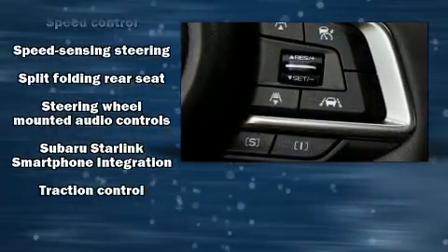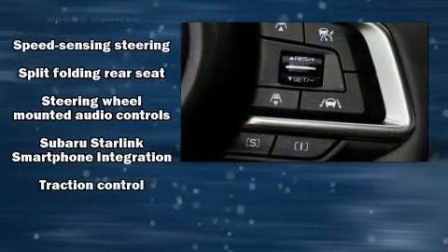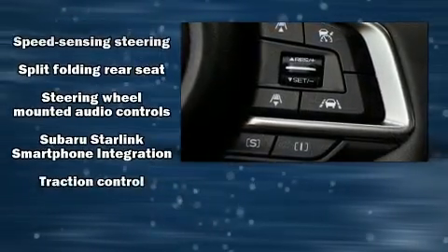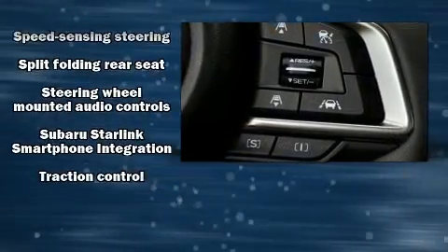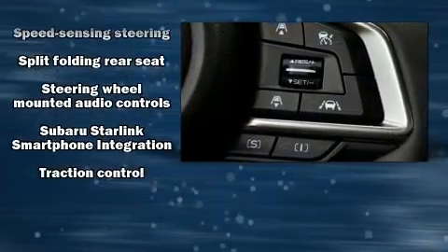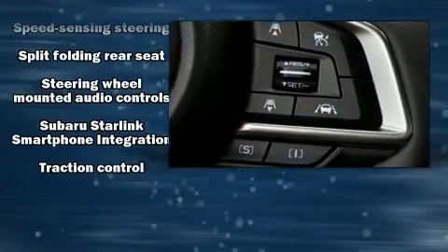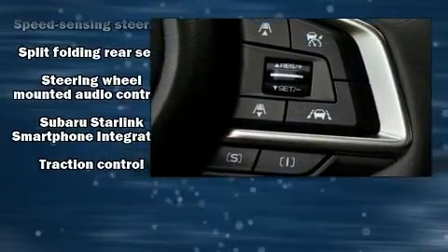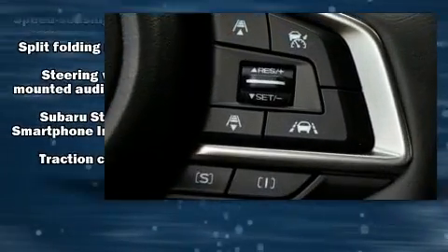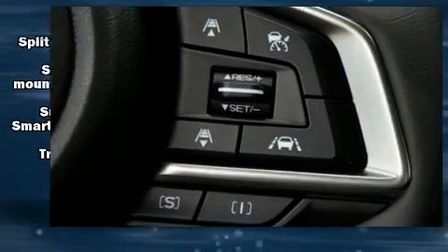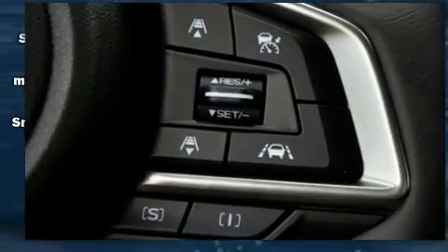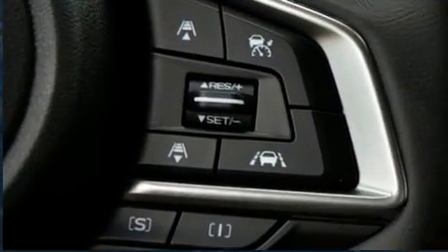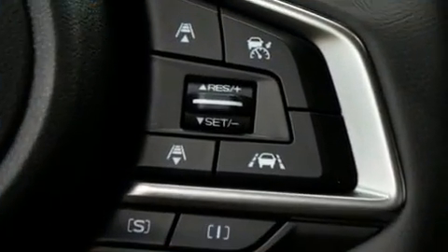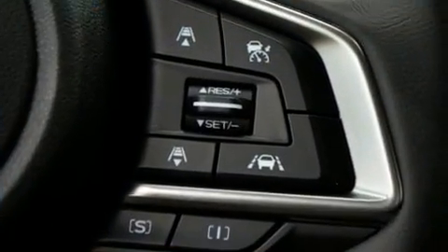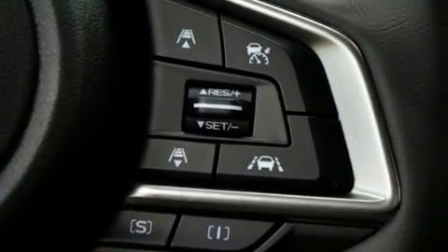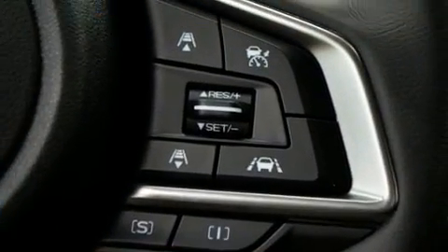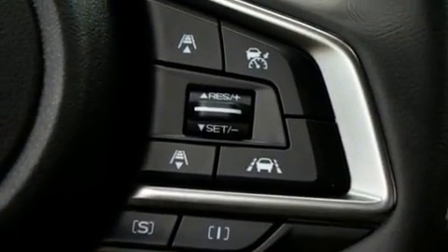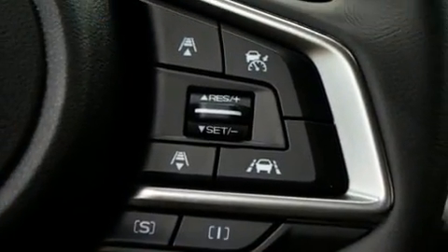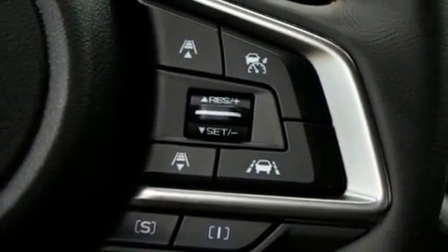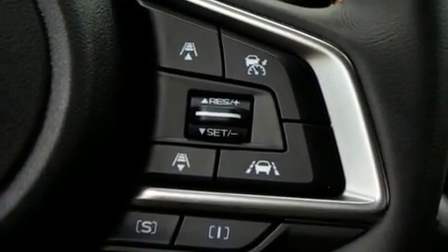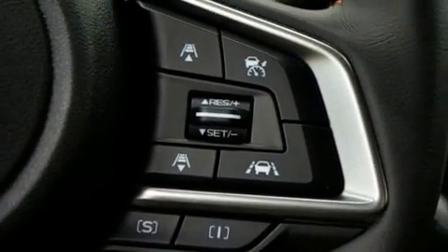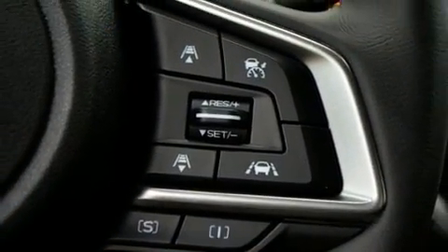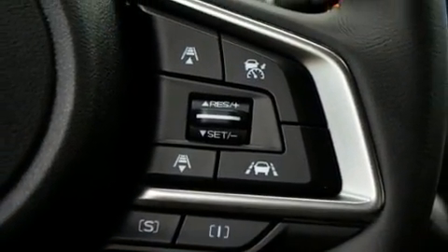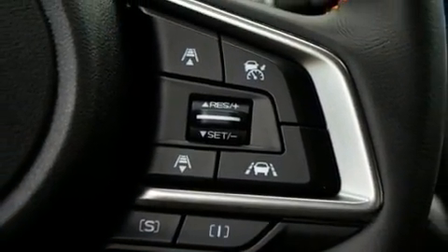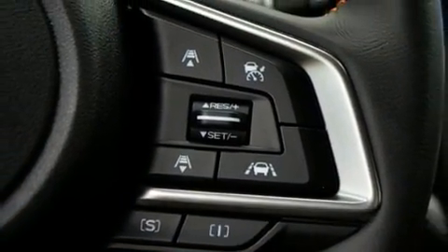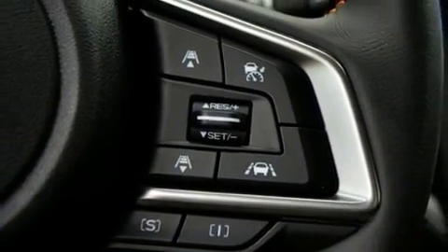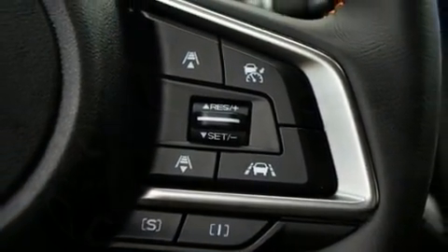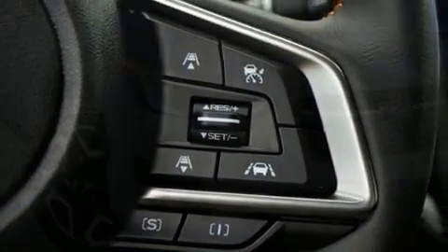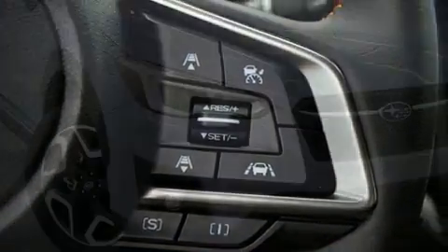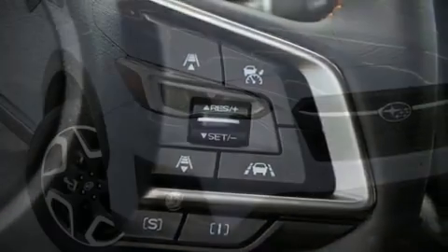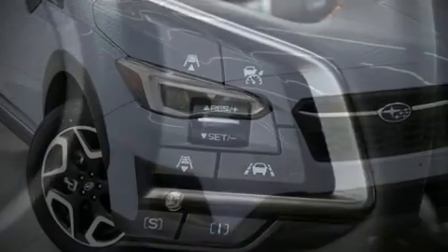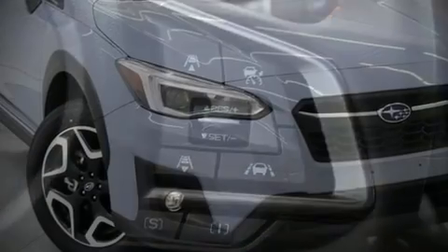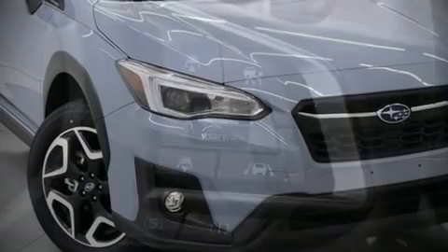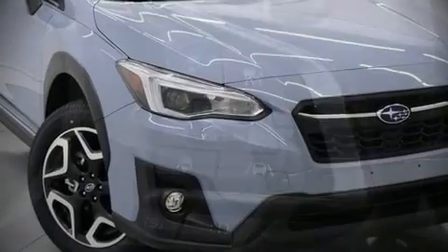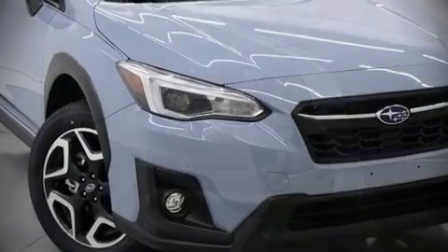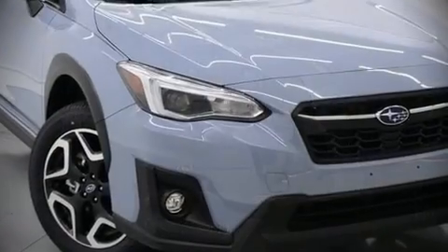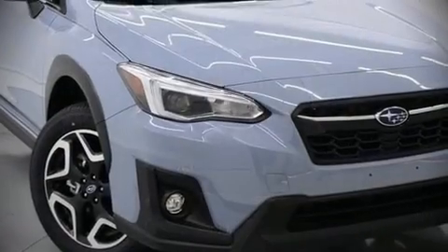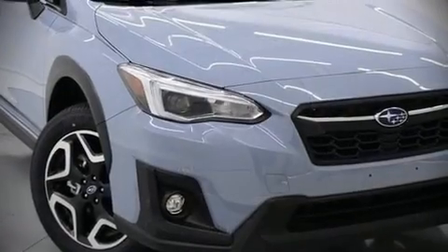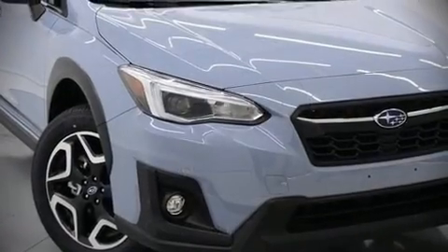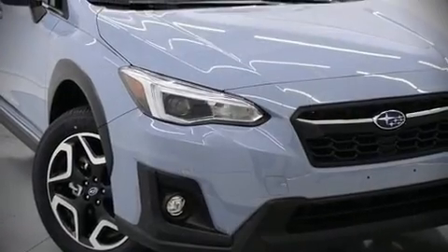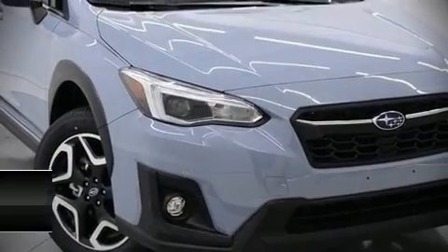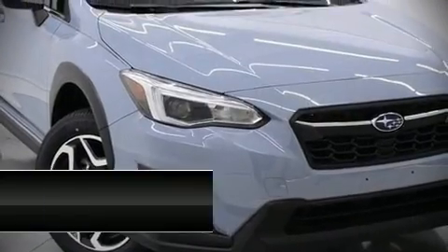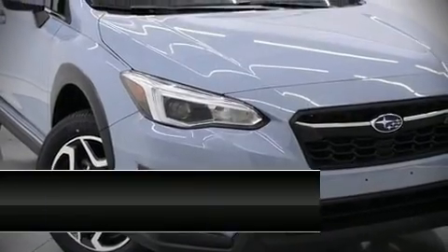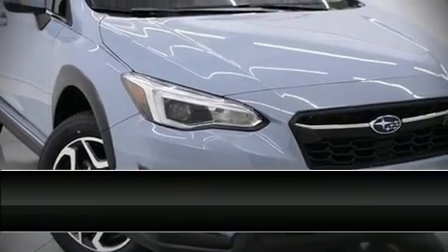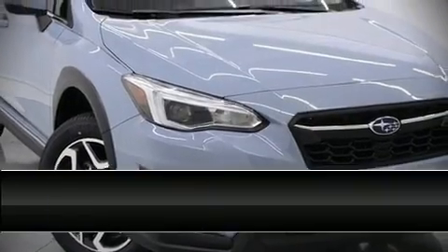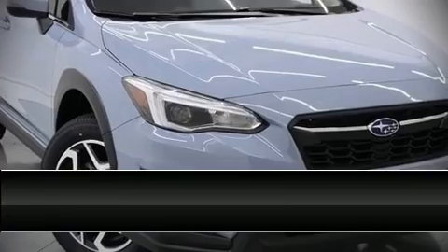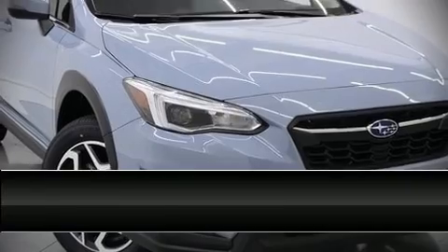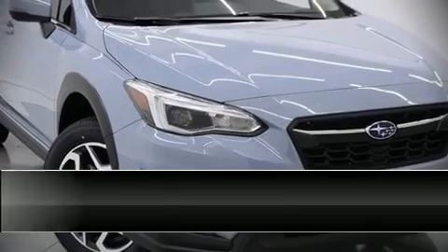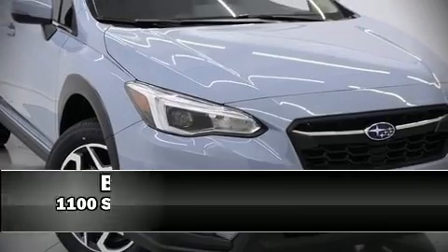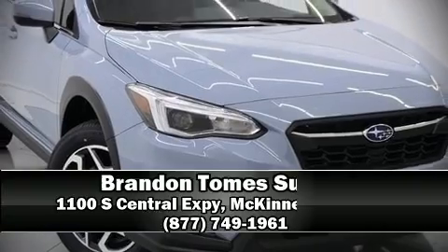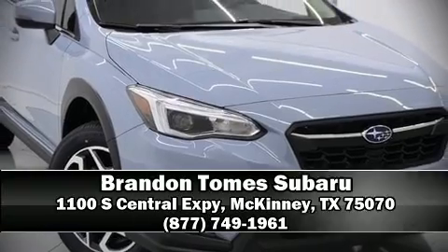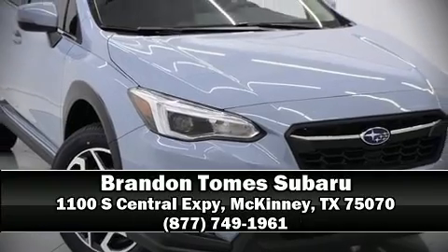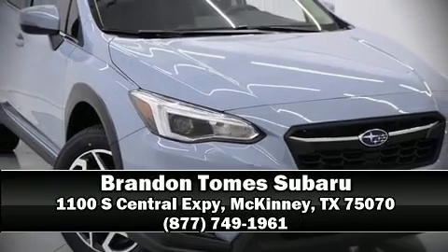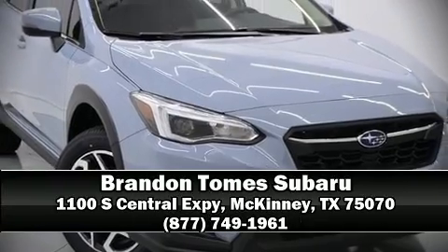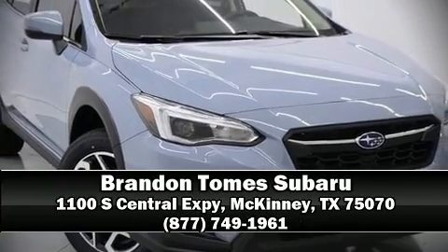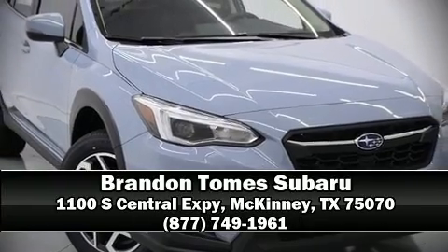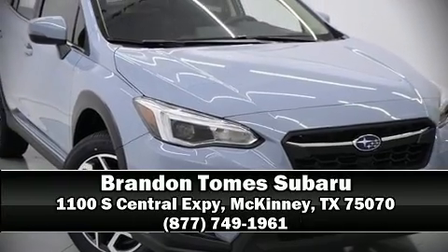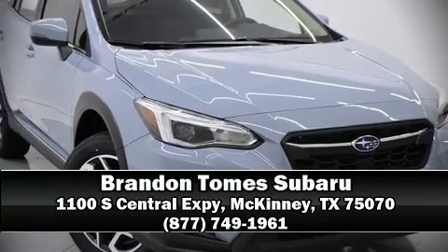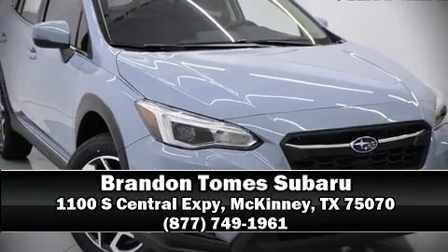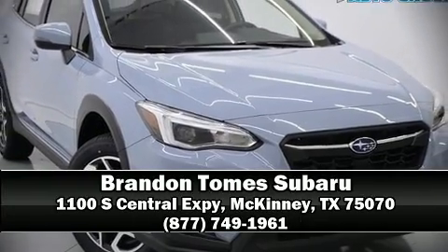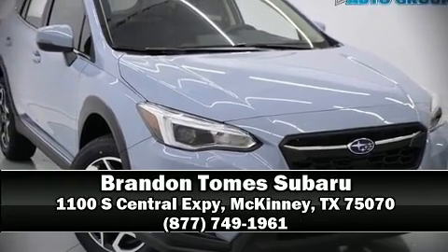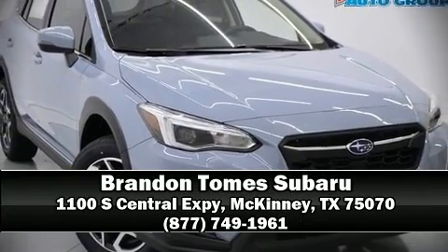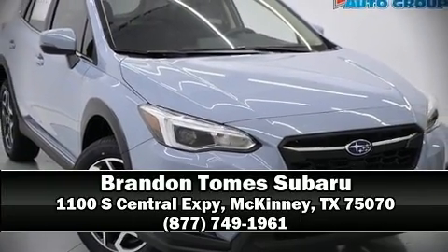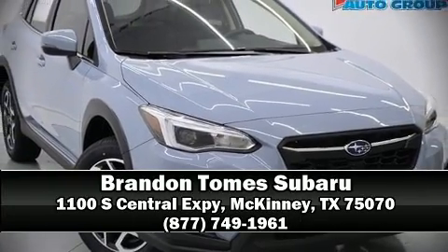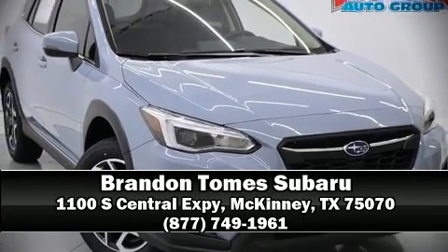Our knowledgeable sales staff is available to answer any questions that you might have. Stop in and take a test drive. I'll see you there.